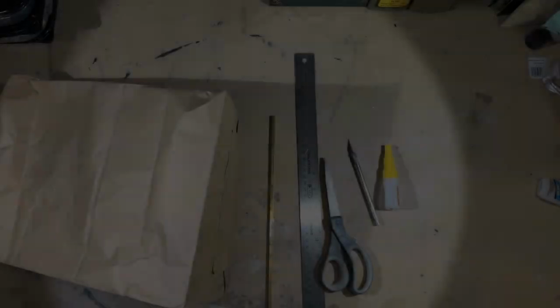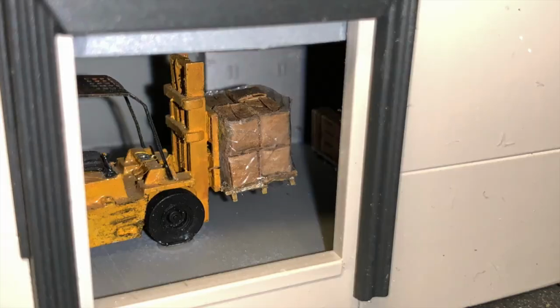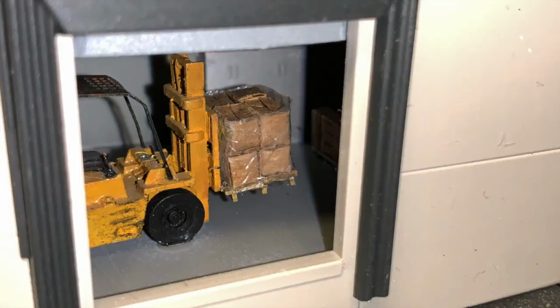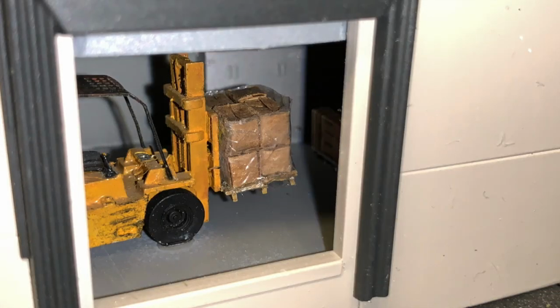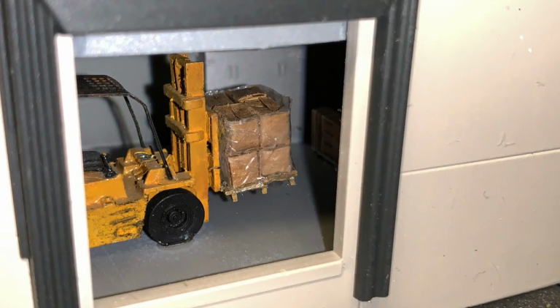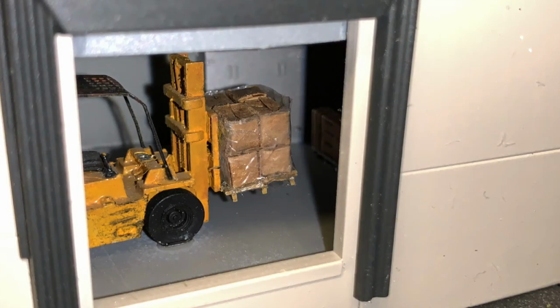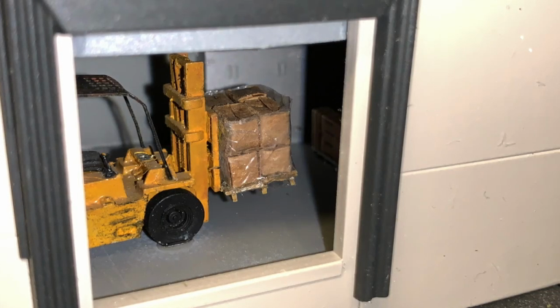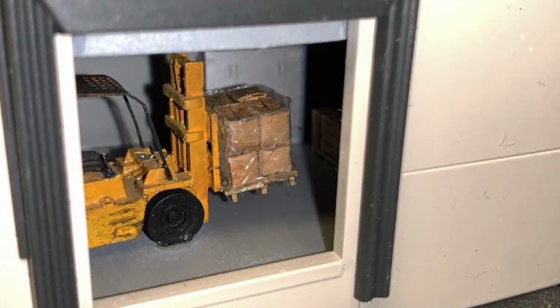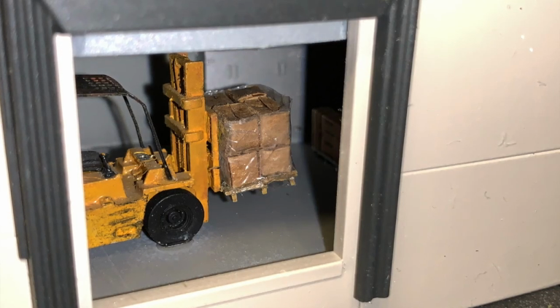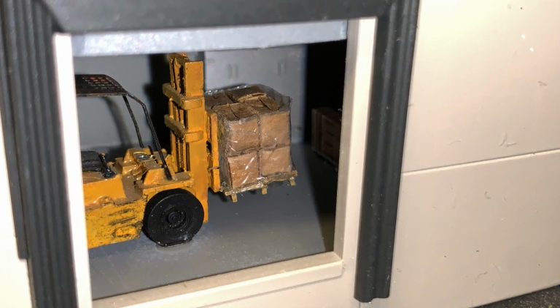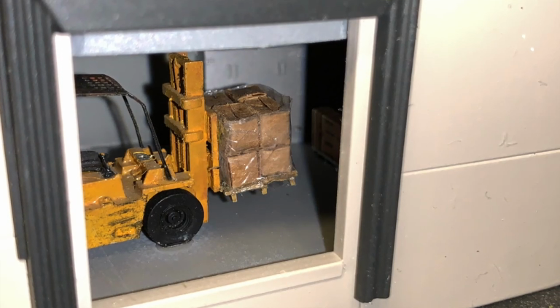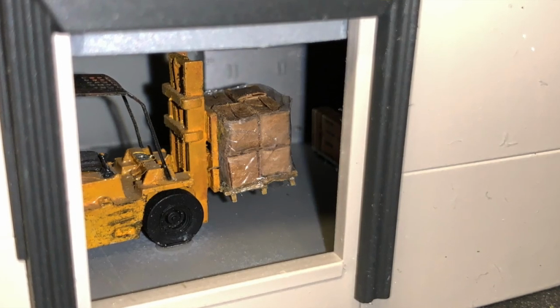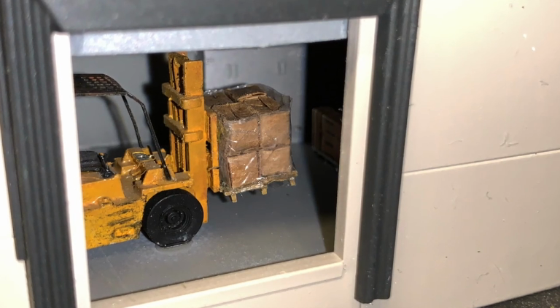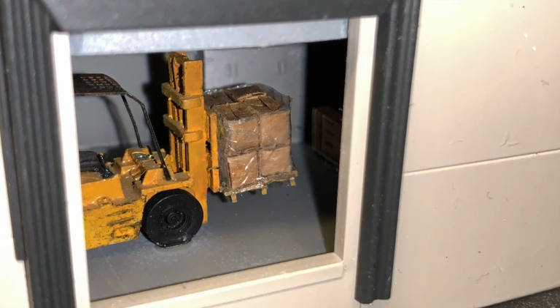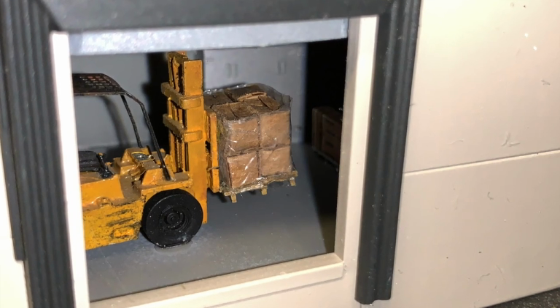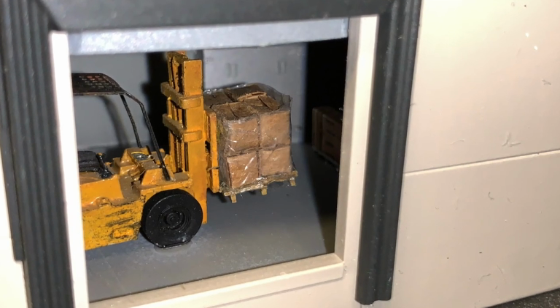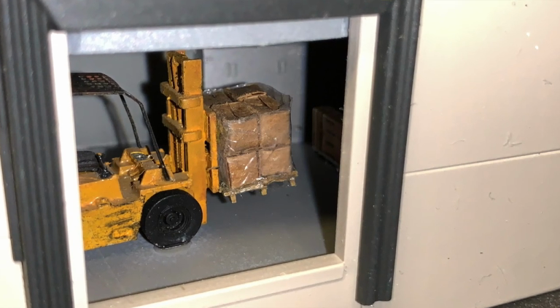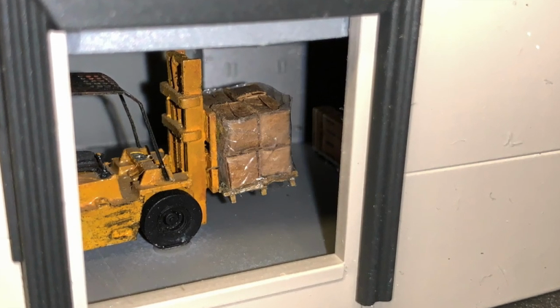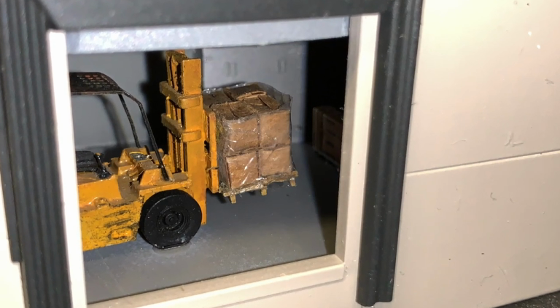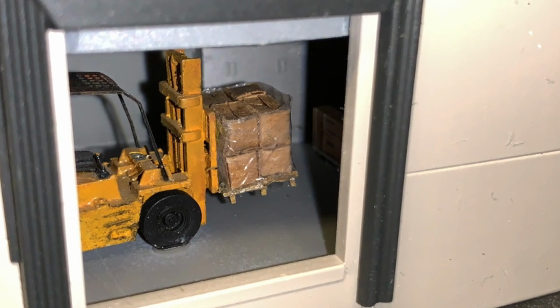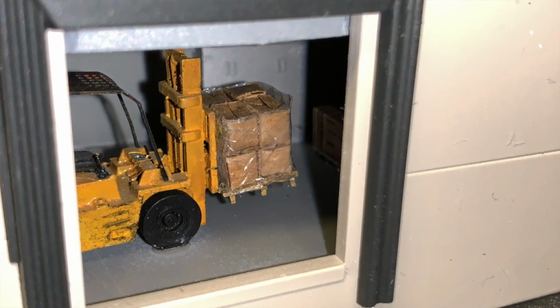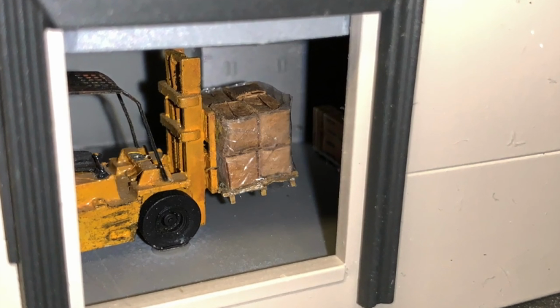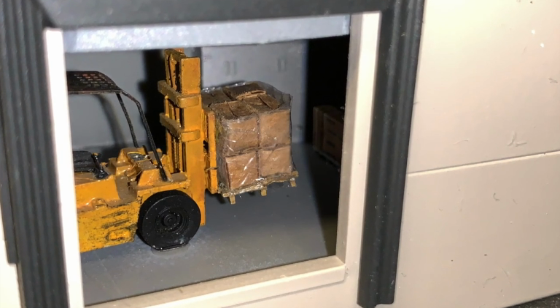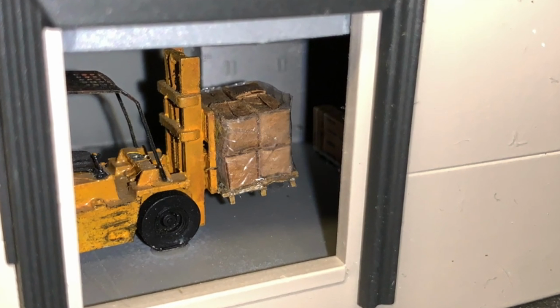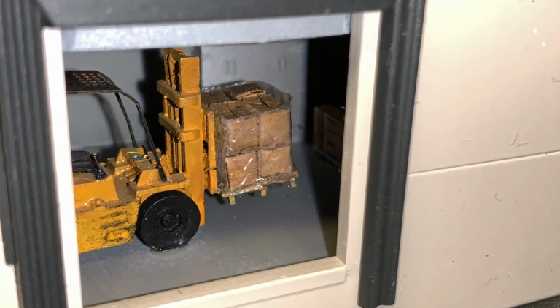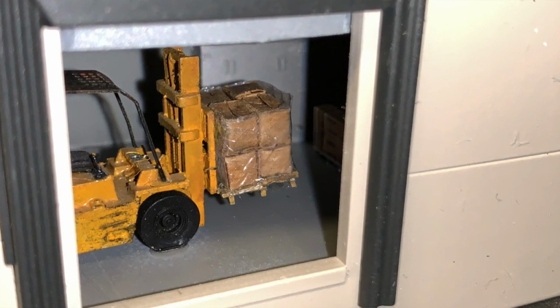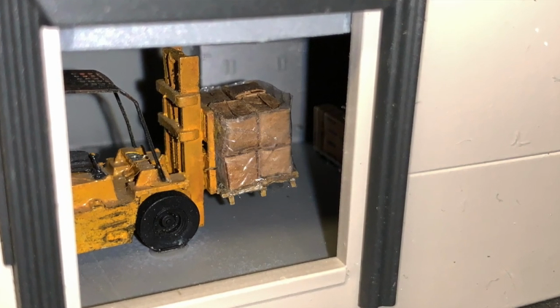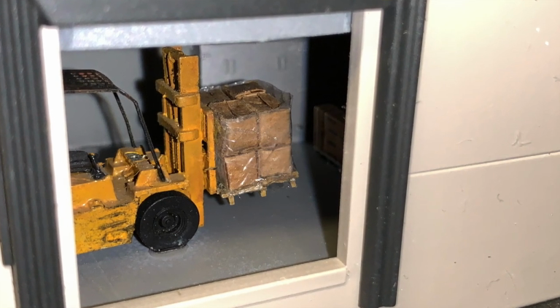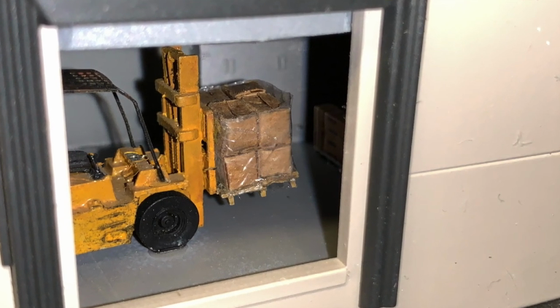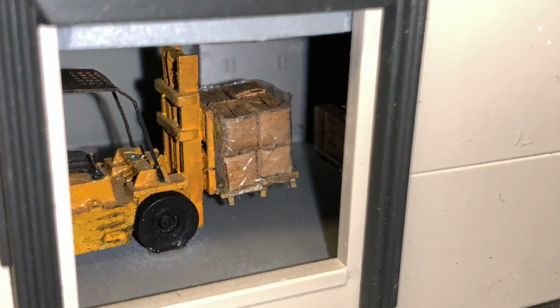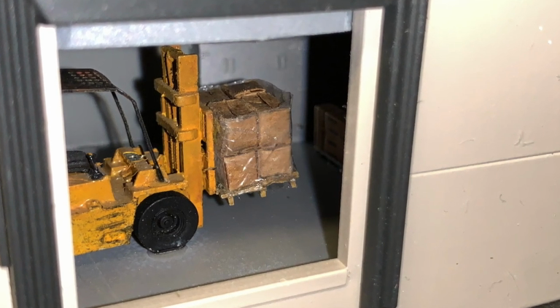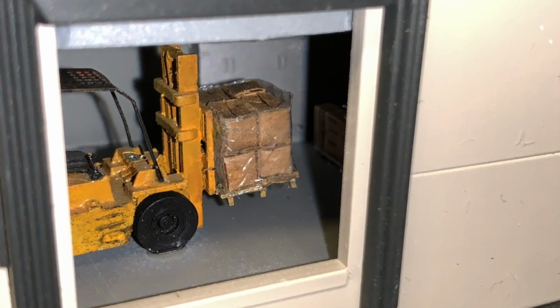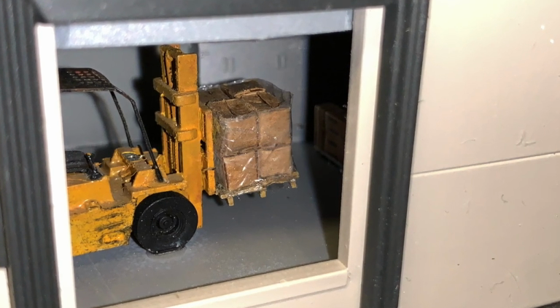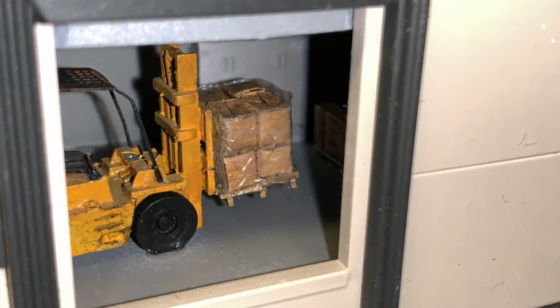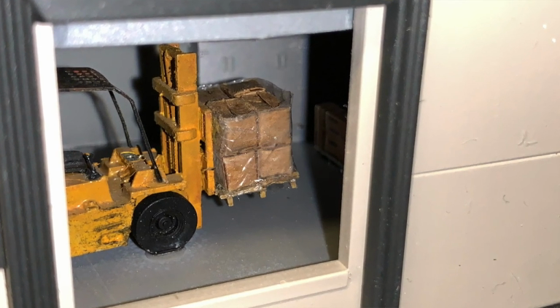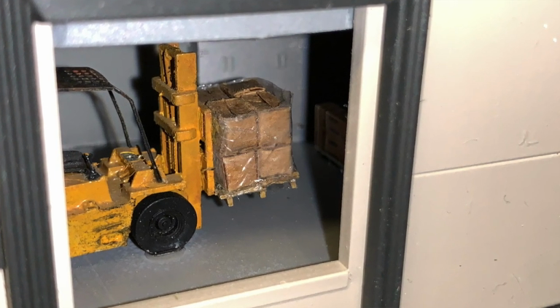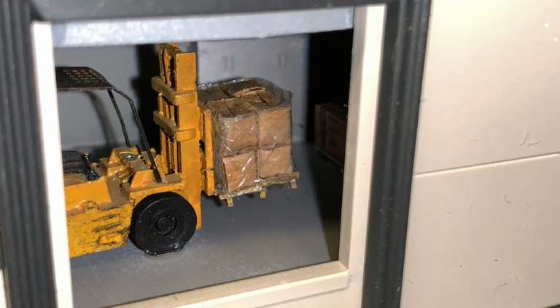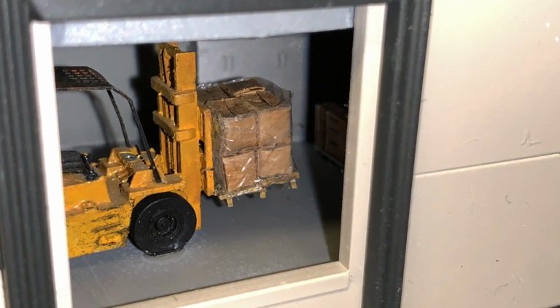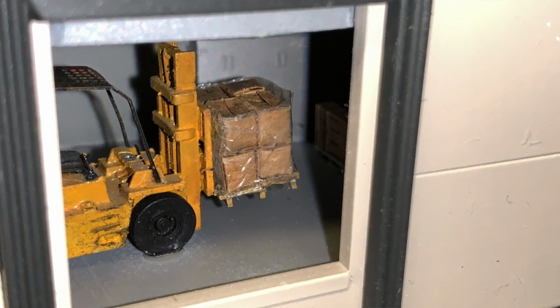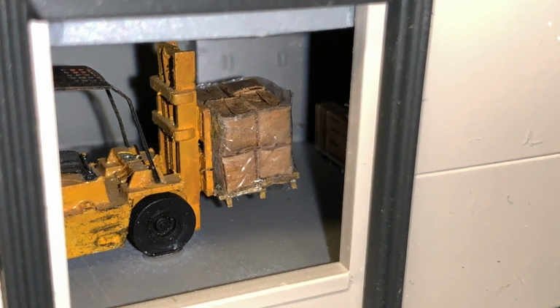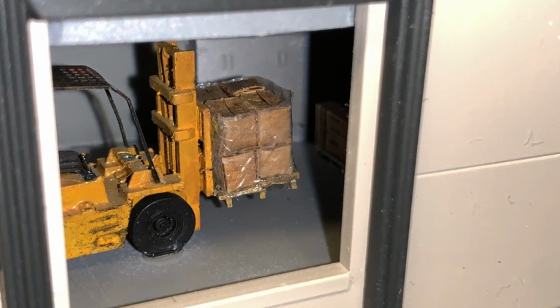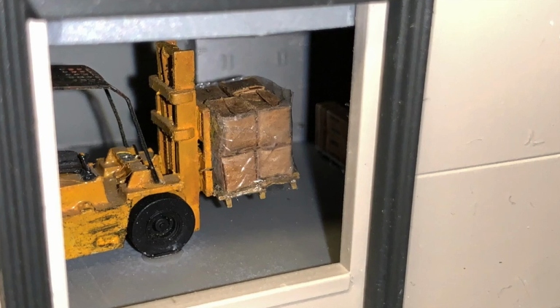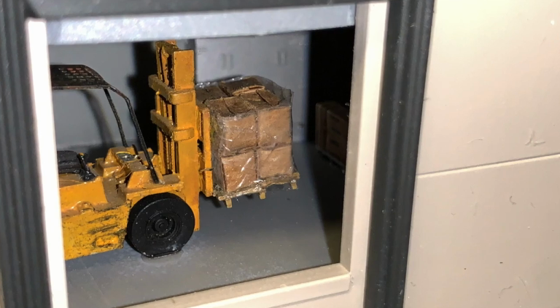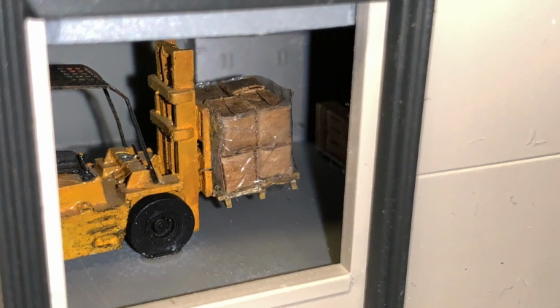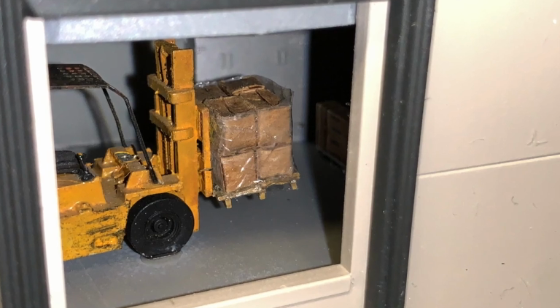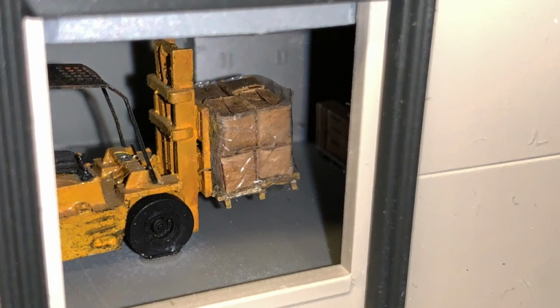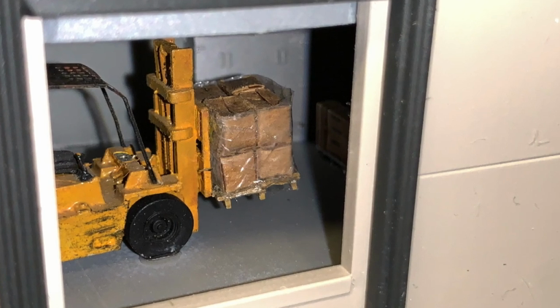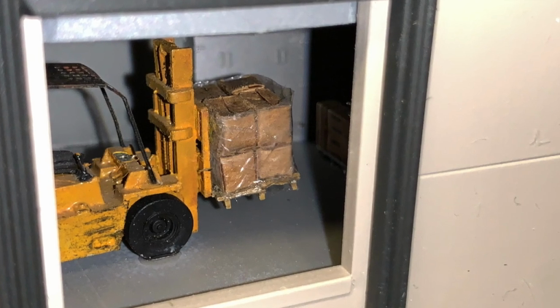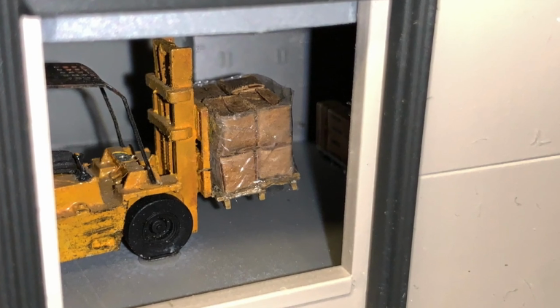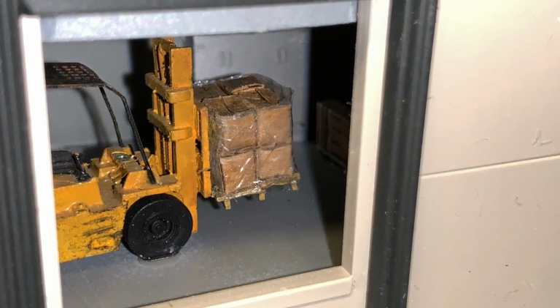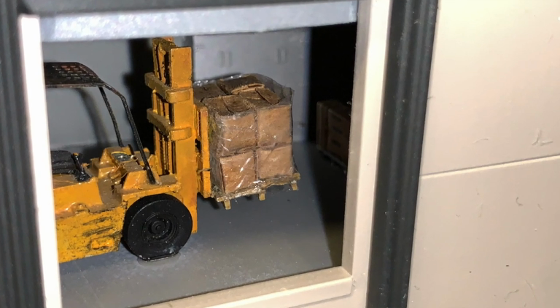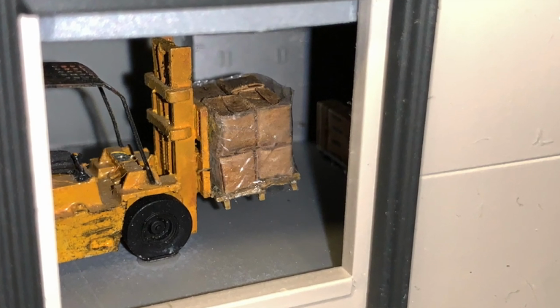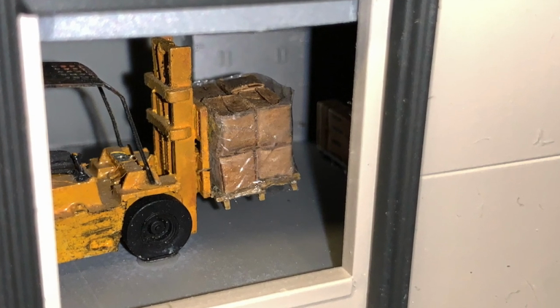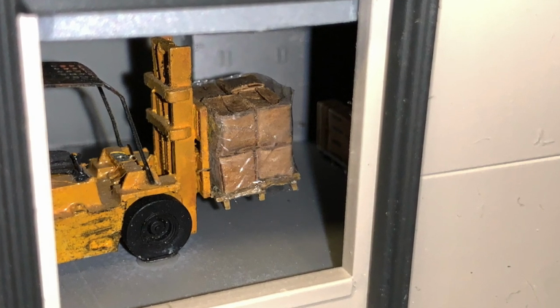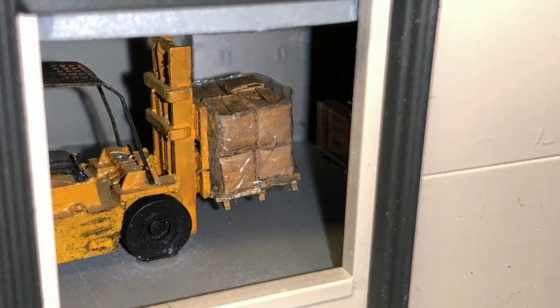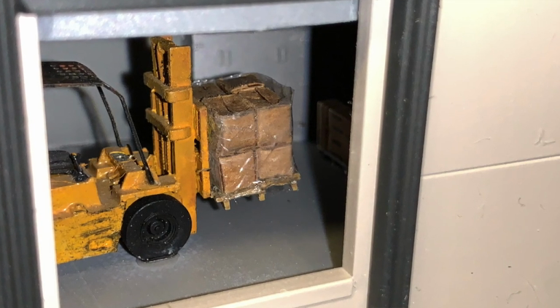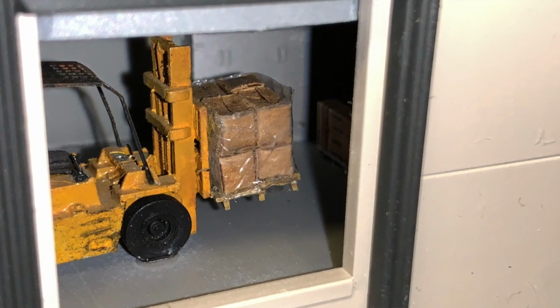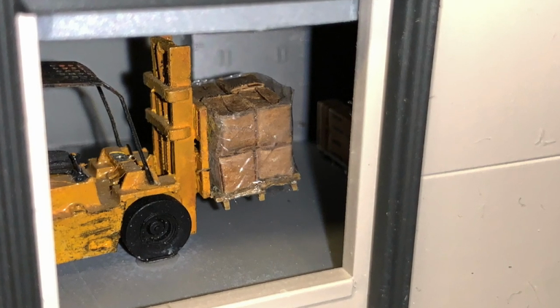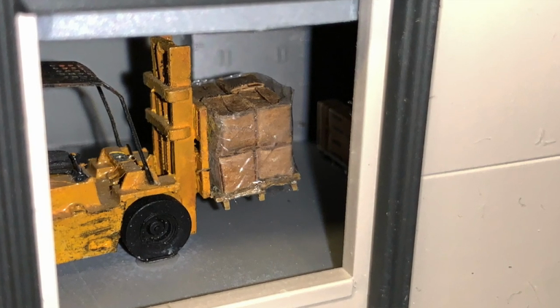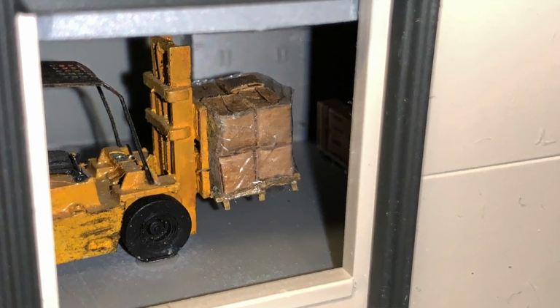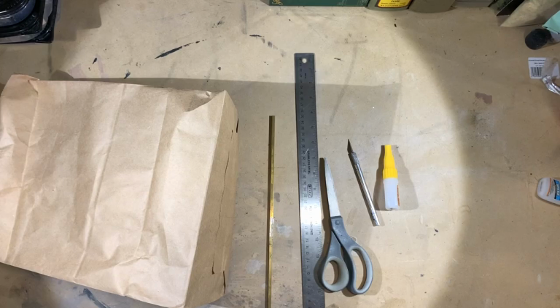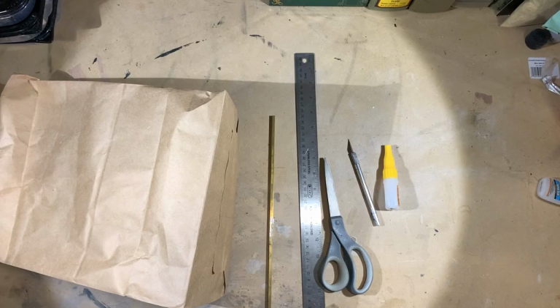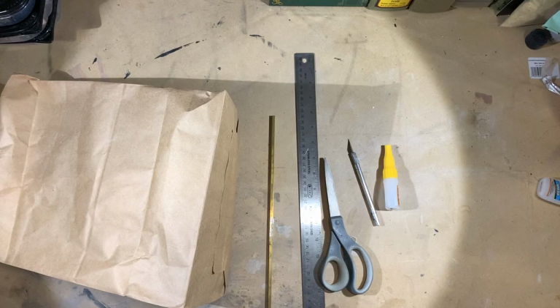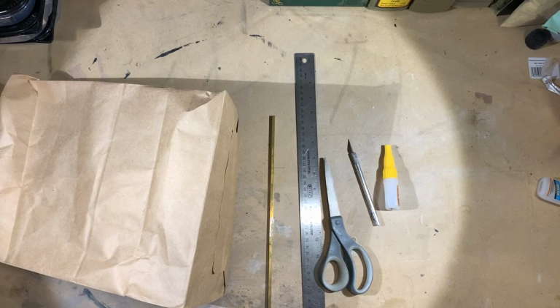In this video we're going to make some realistic looking model boxes that you can use on your model railroad or other diorama scene that you might be building.